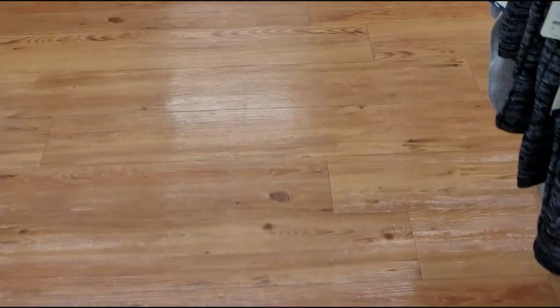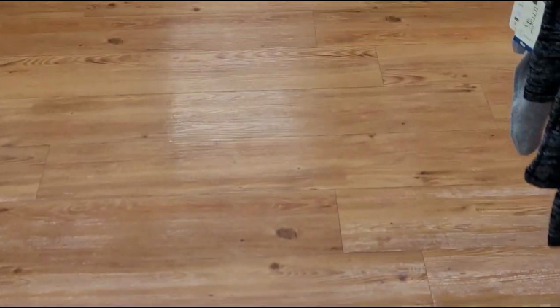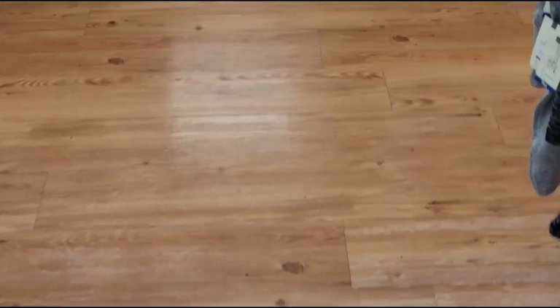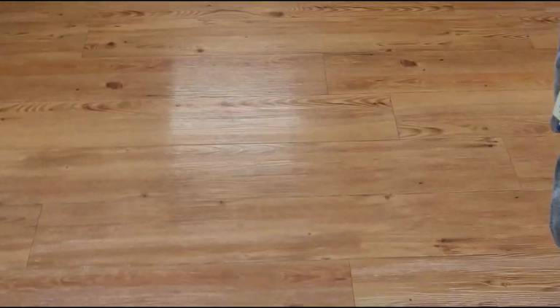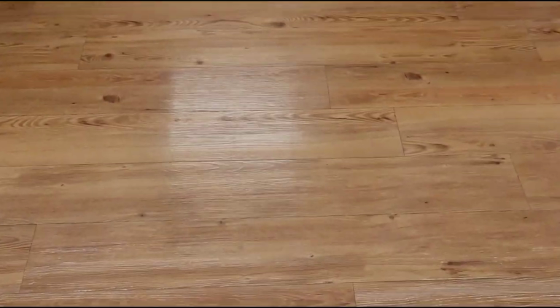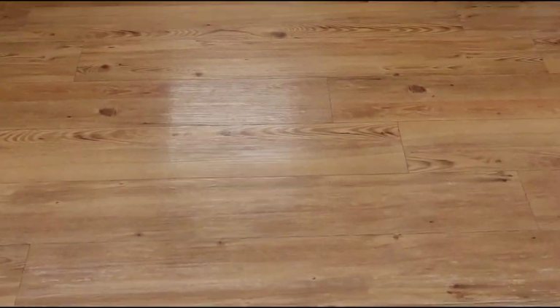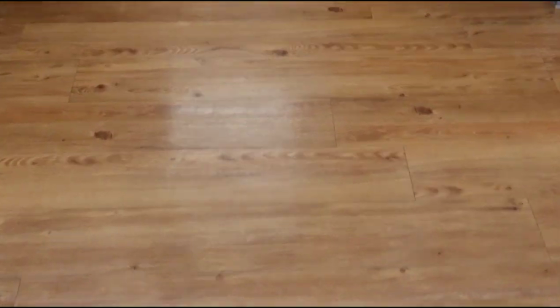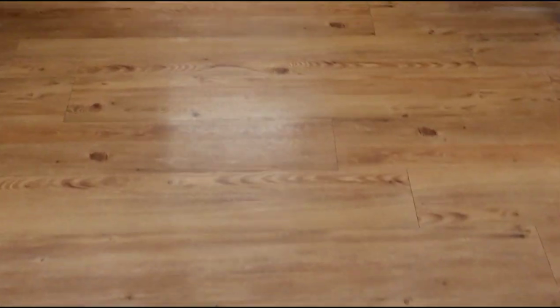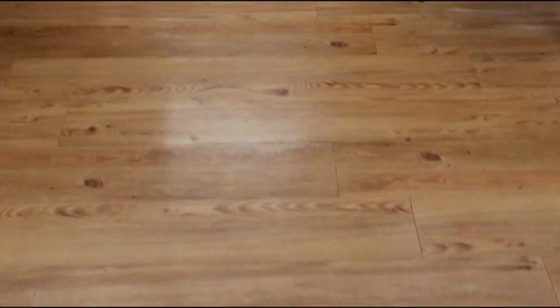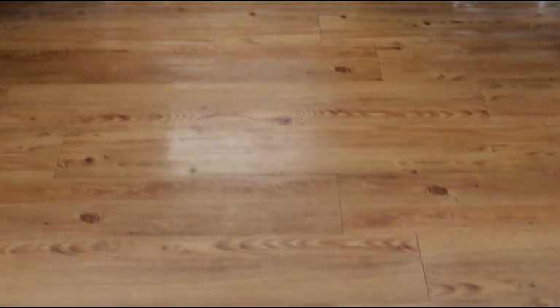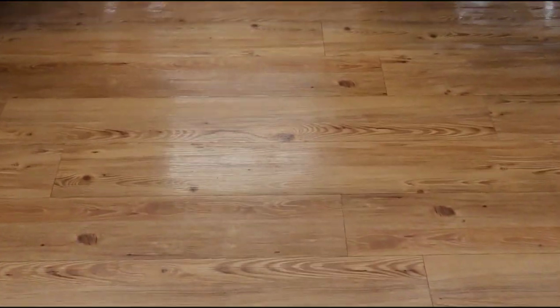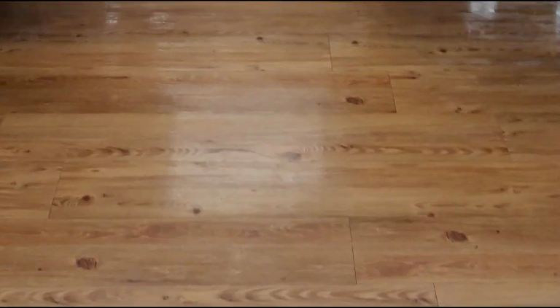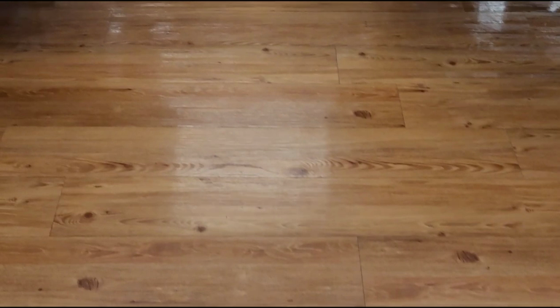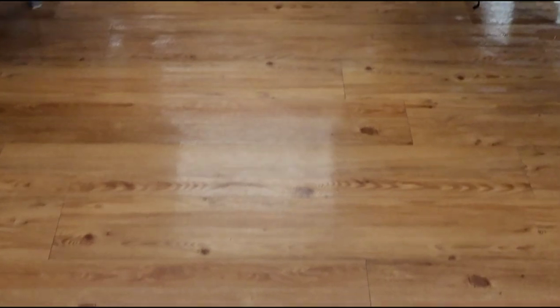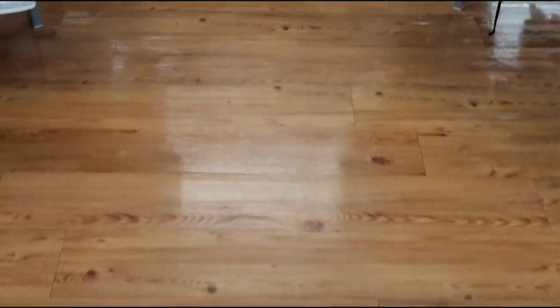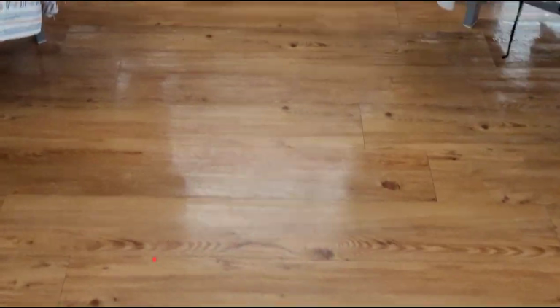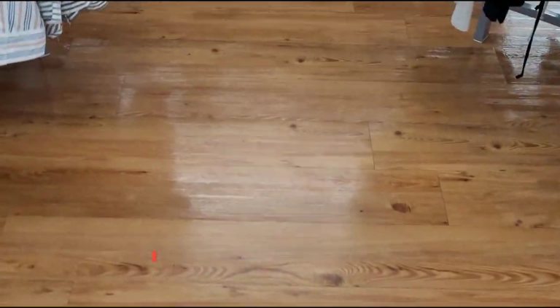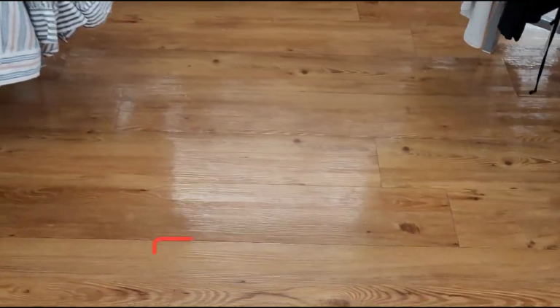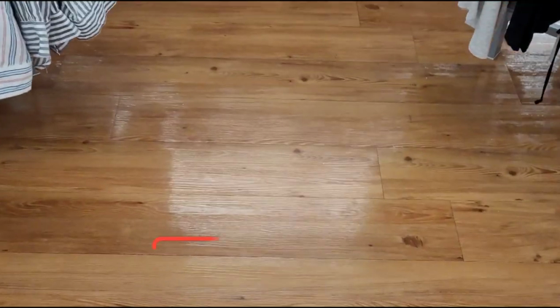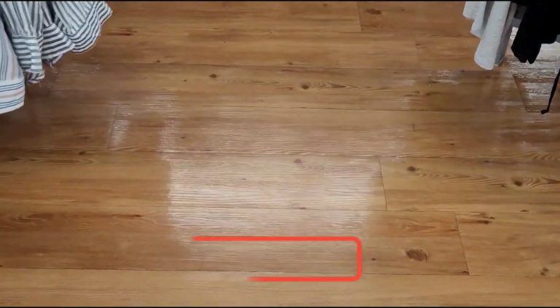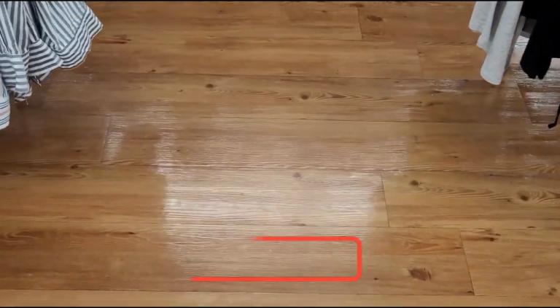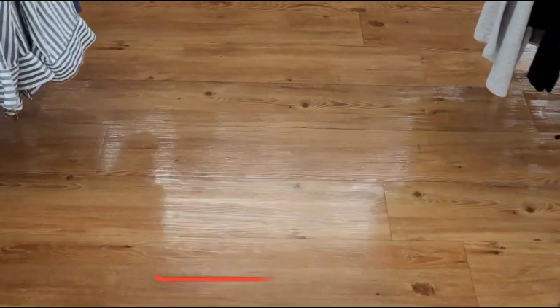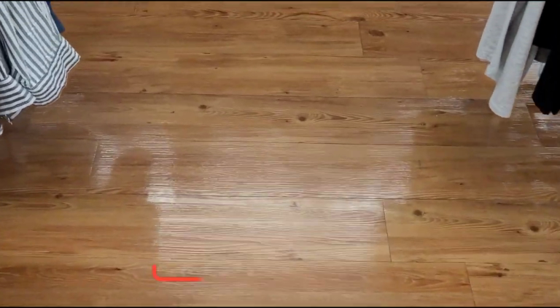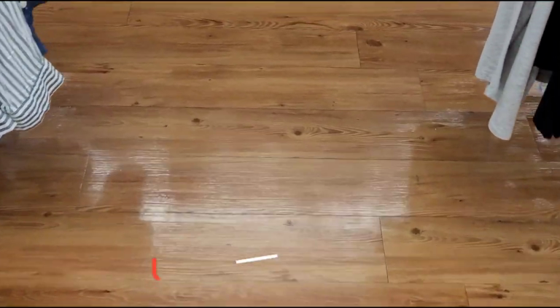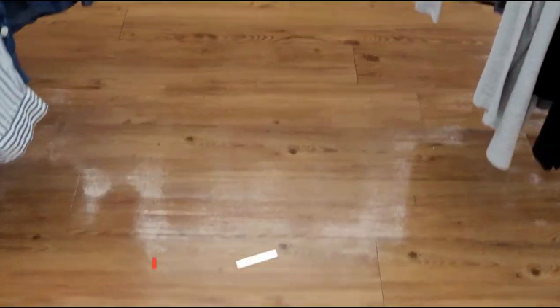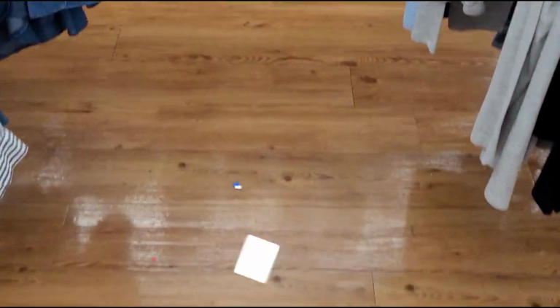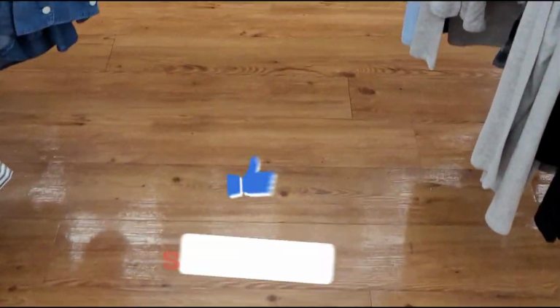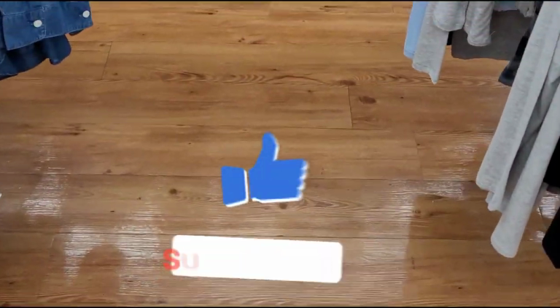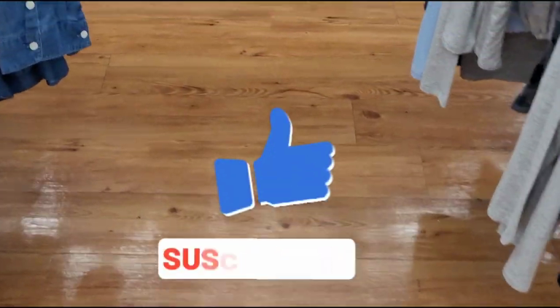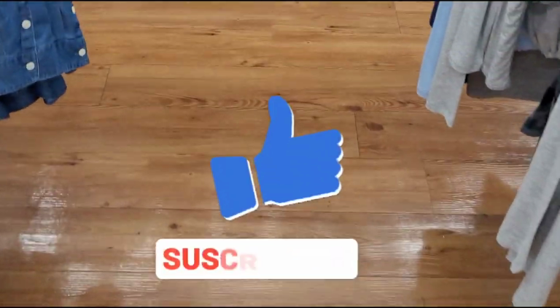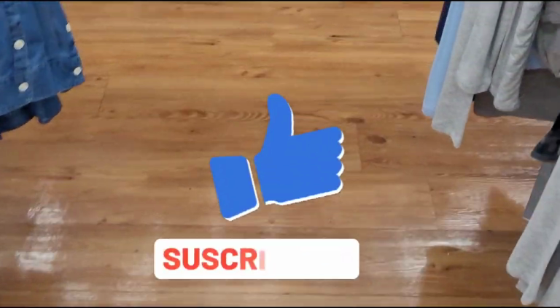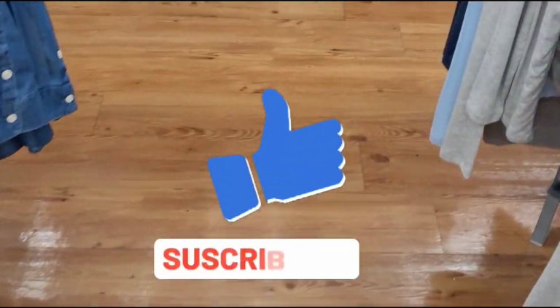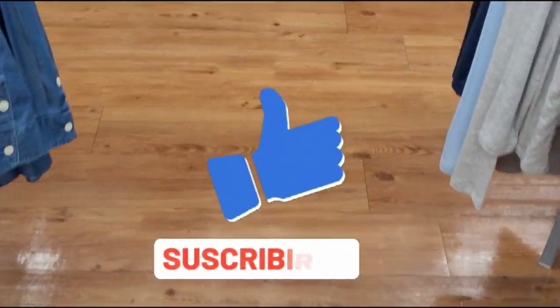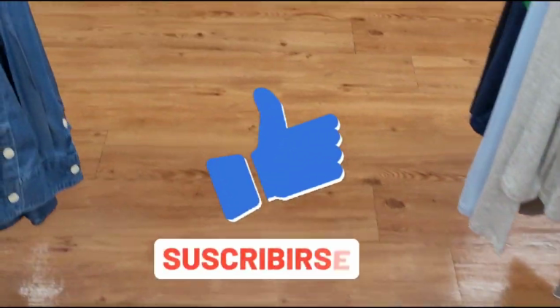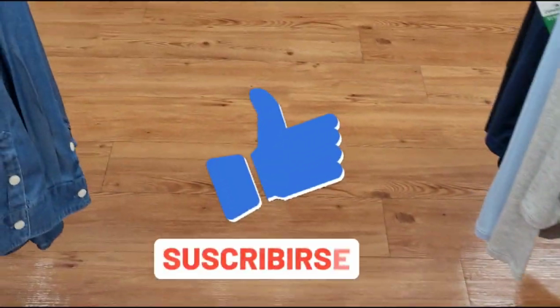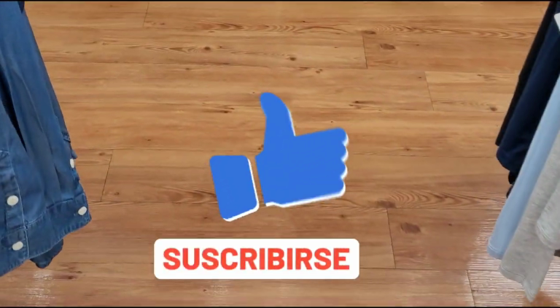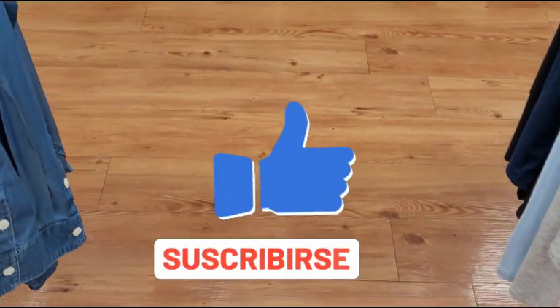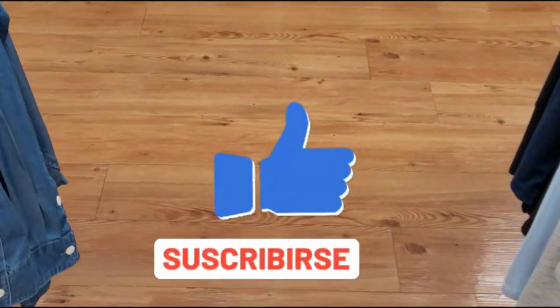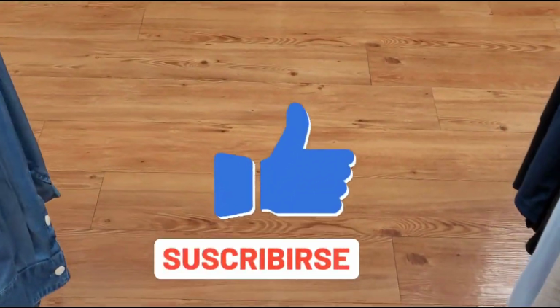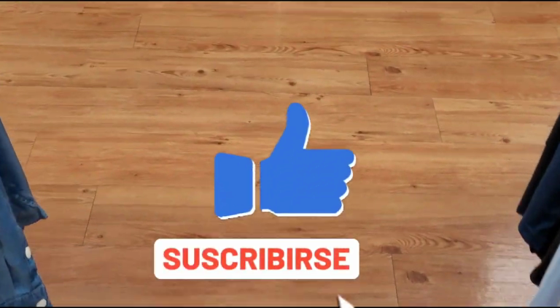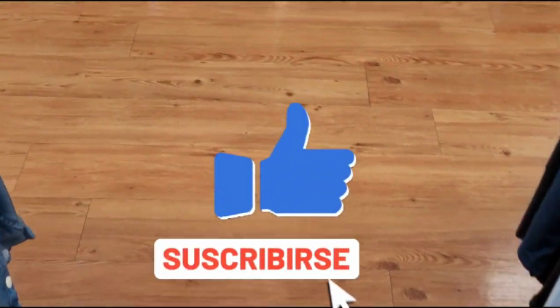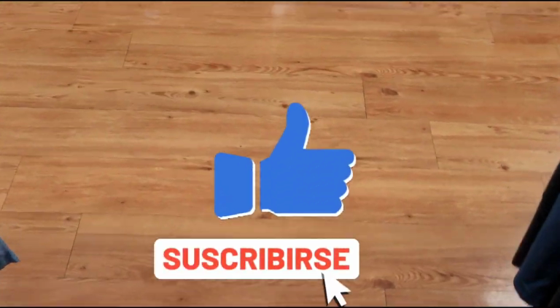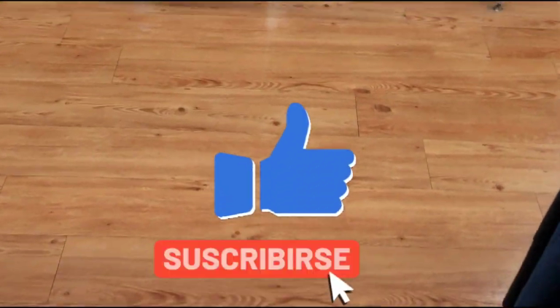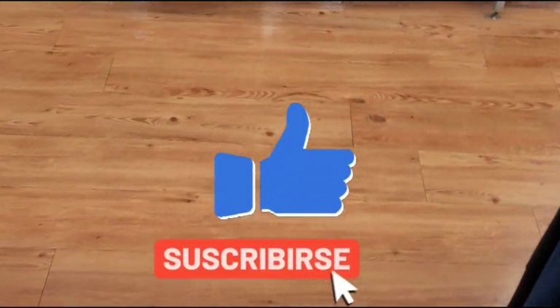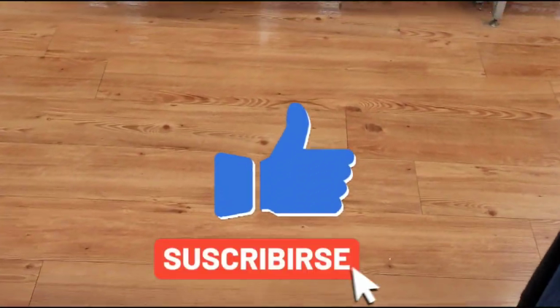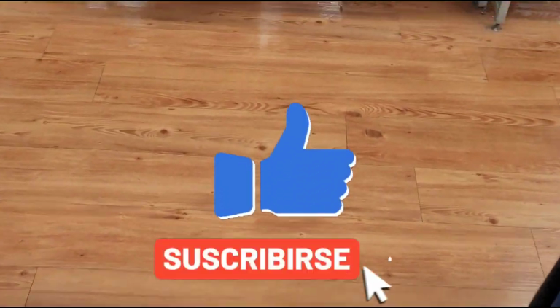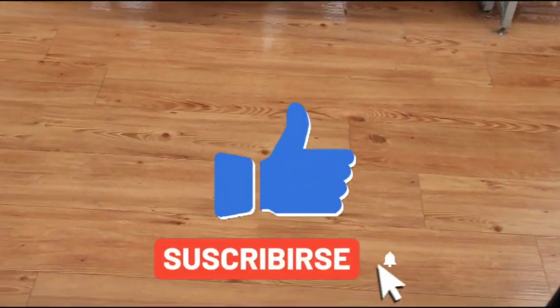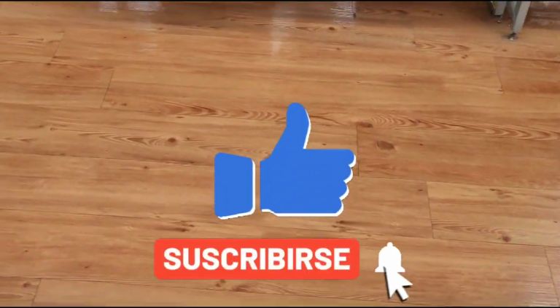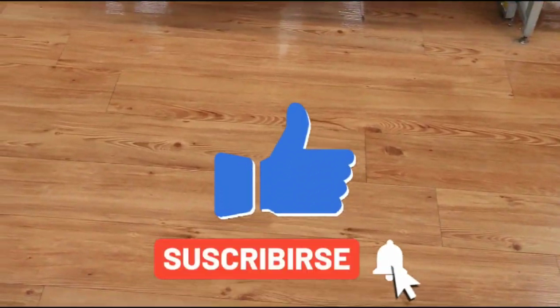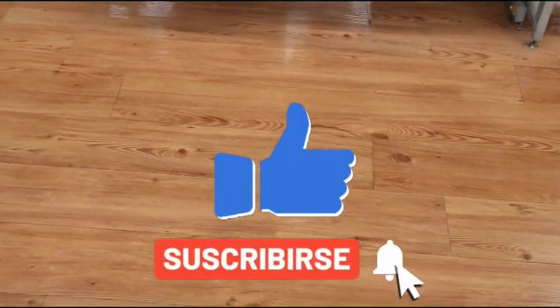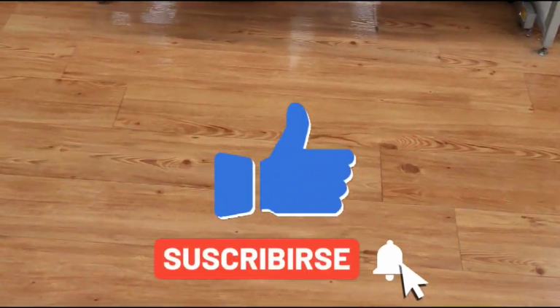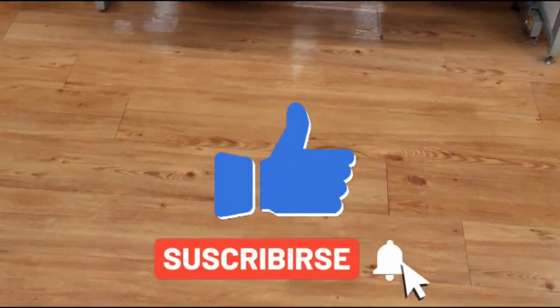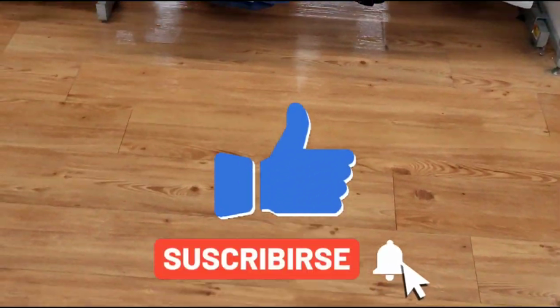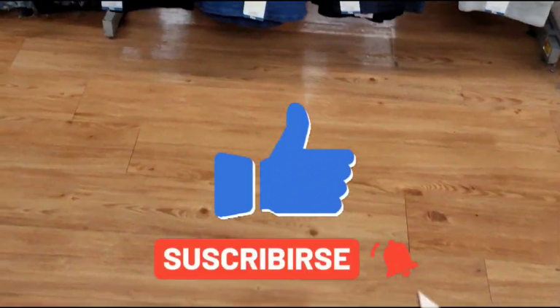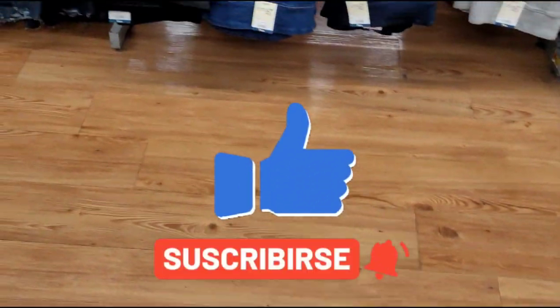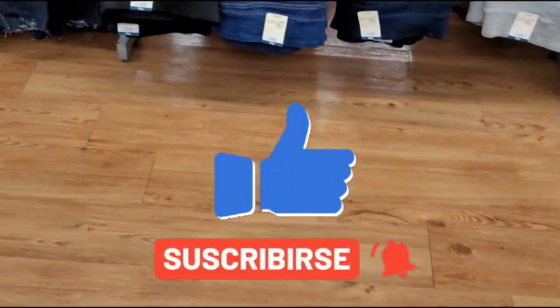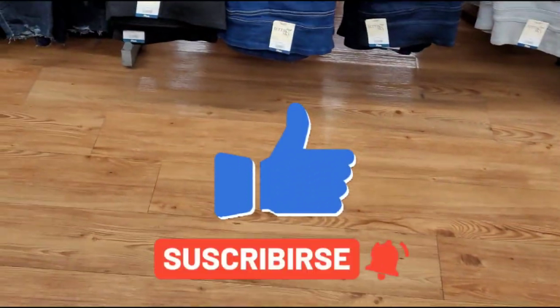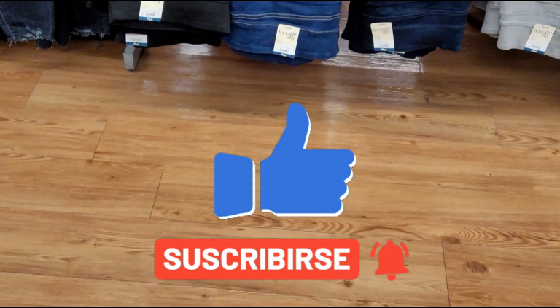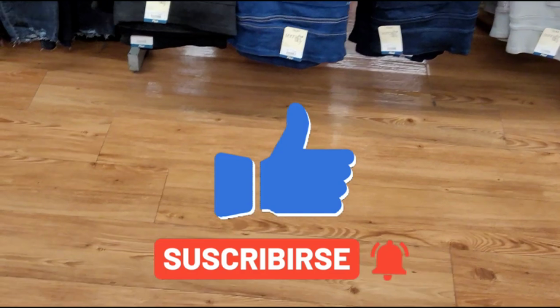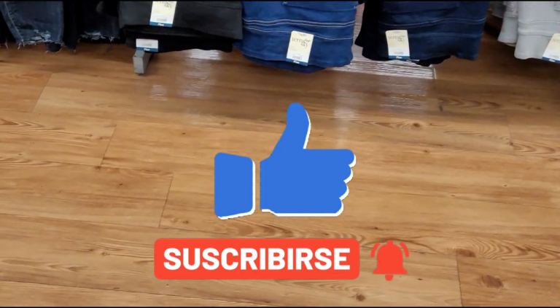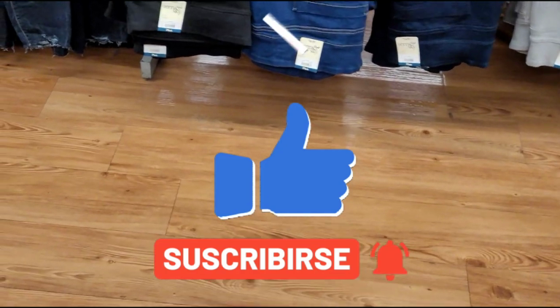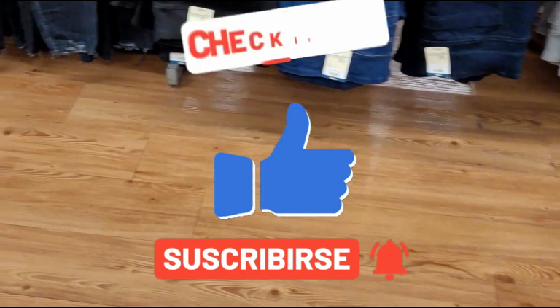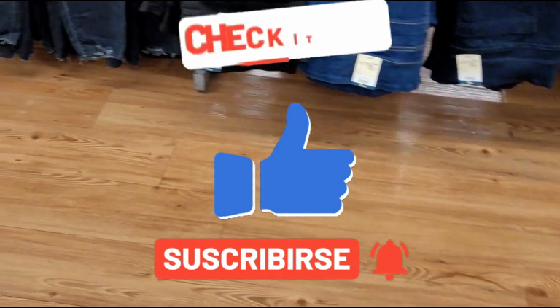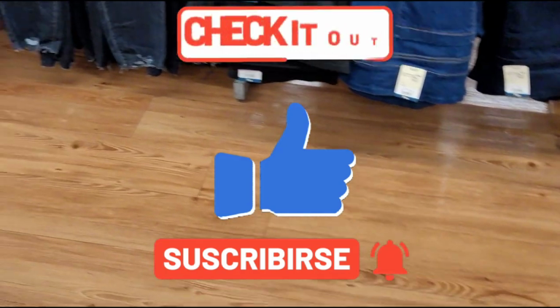Okay guys, thank you so much for watching. Don't forget to like this video and subscribe for more deals. Bye!